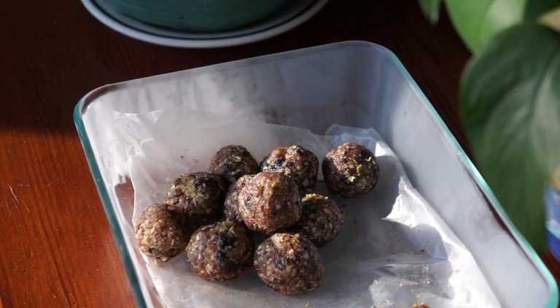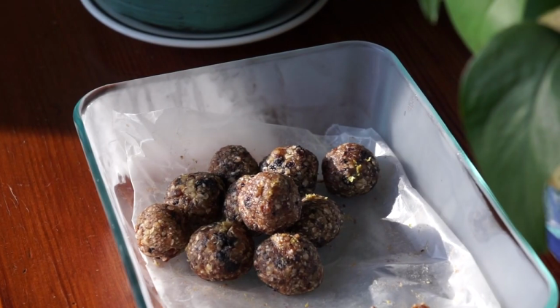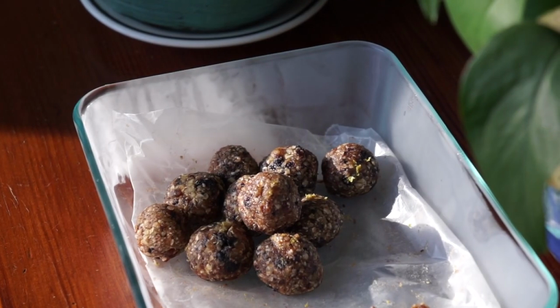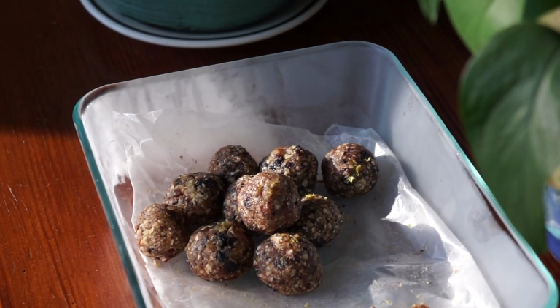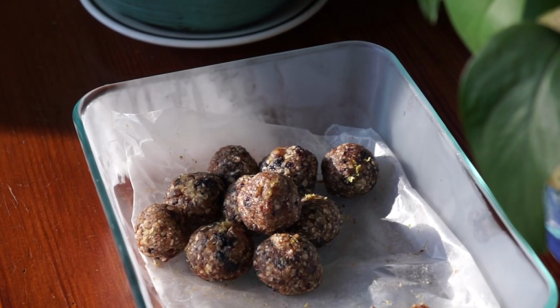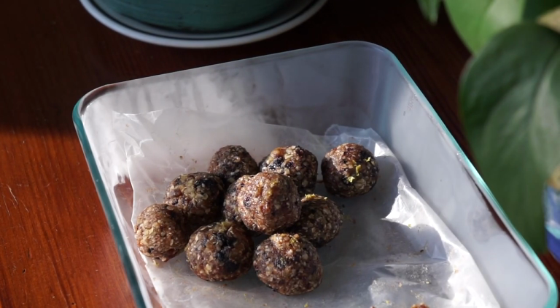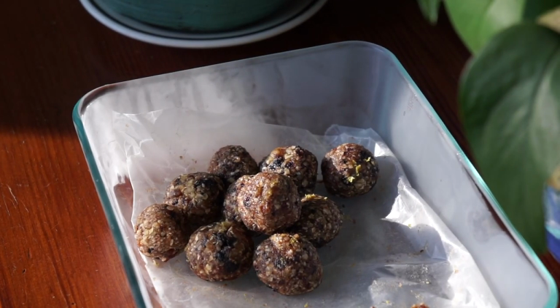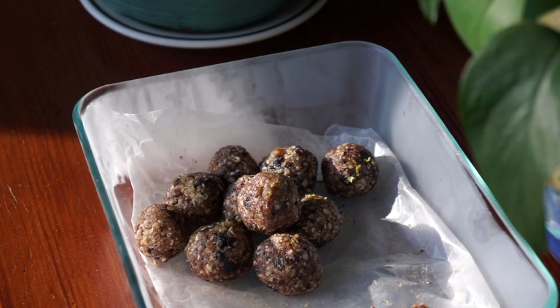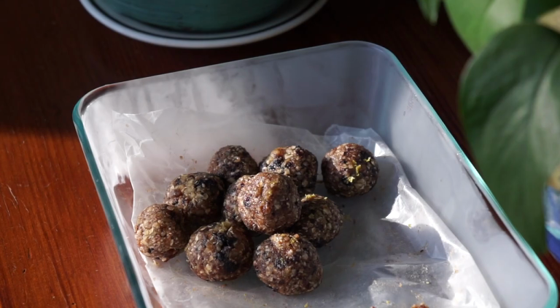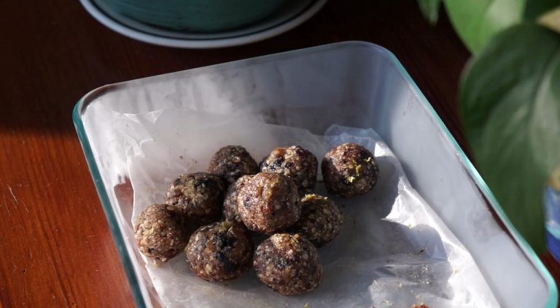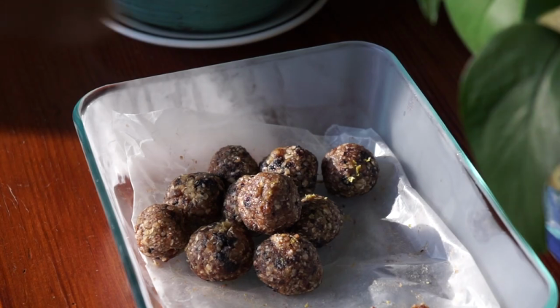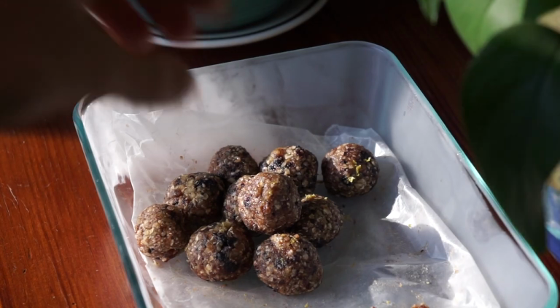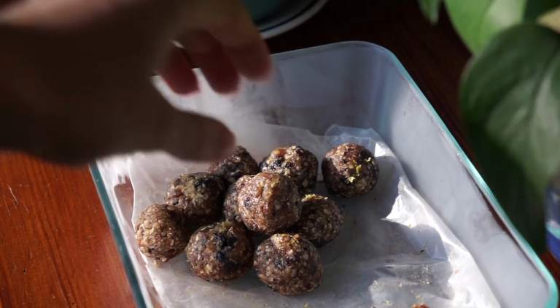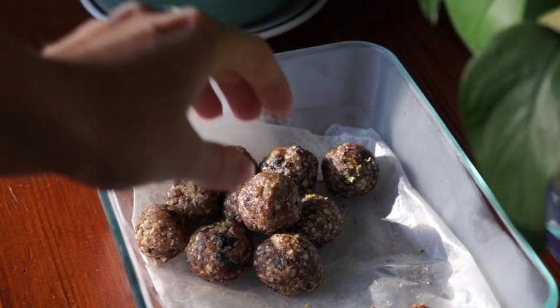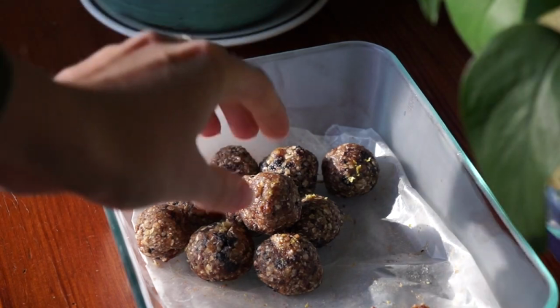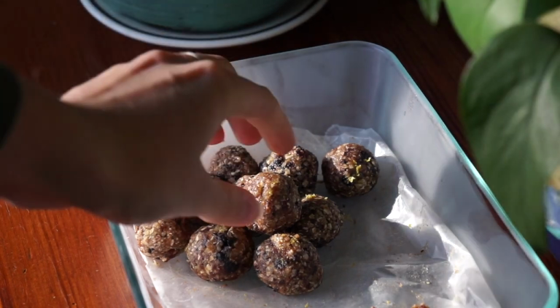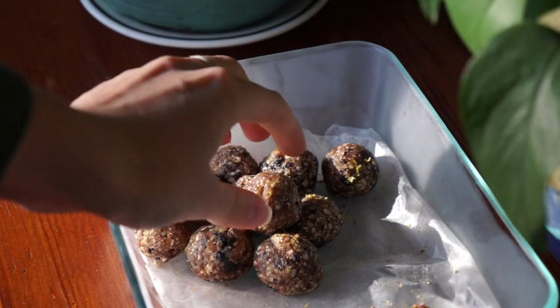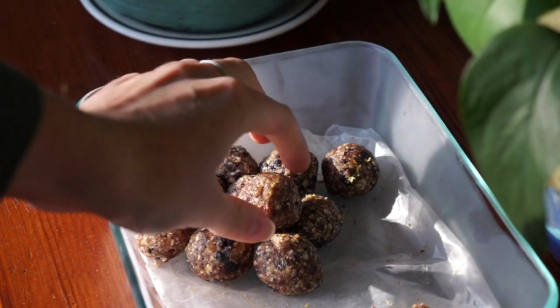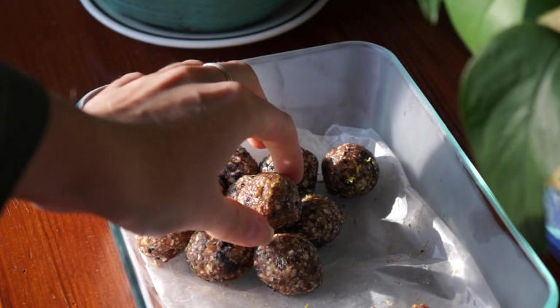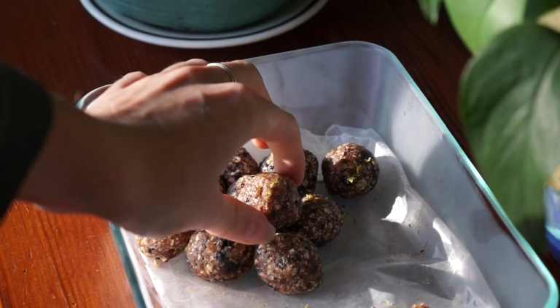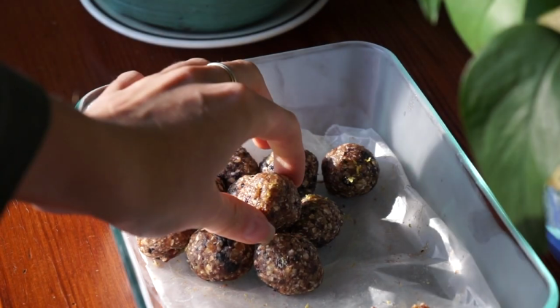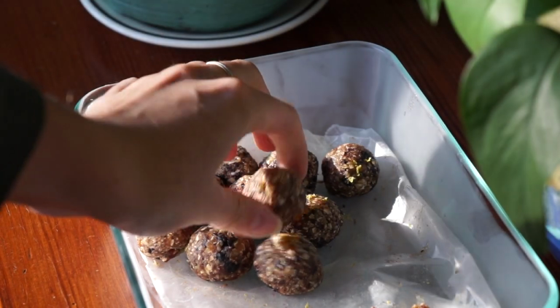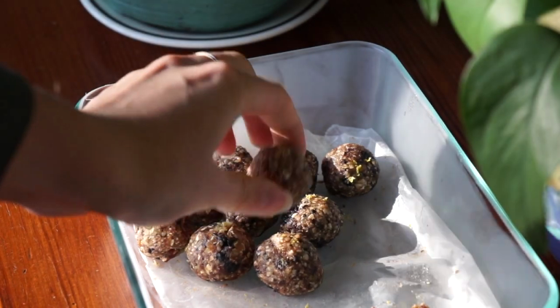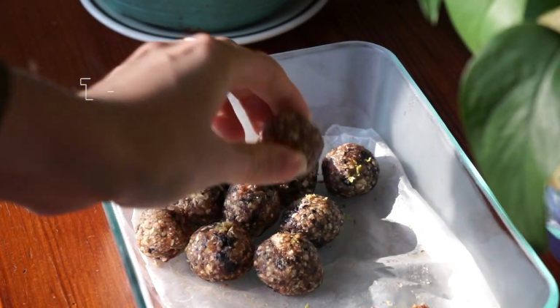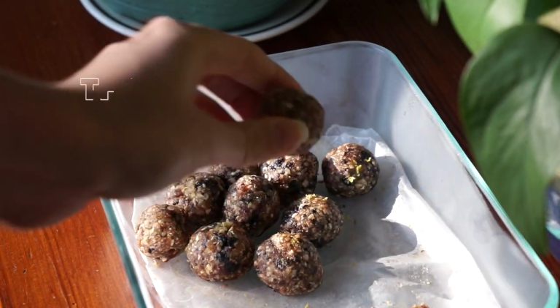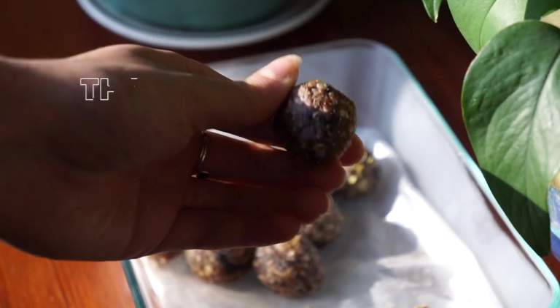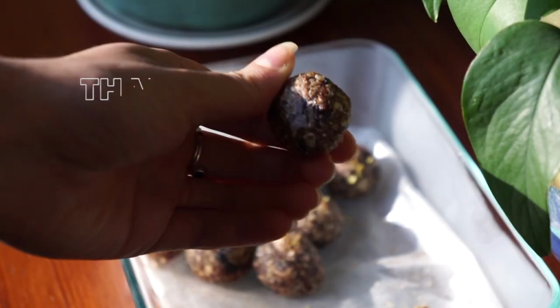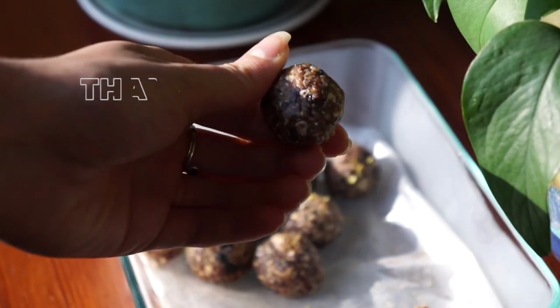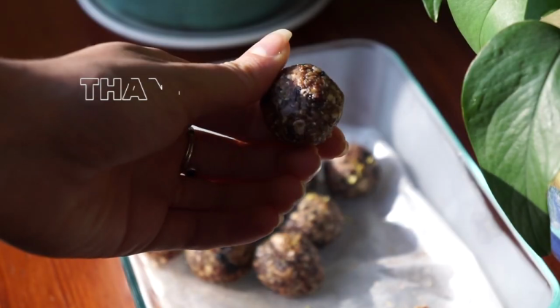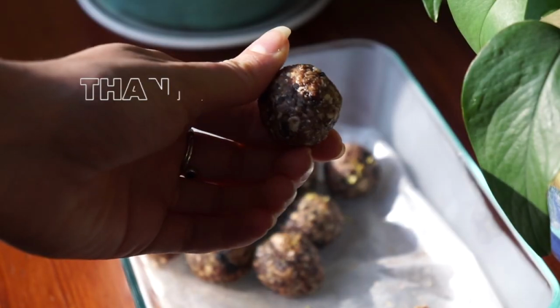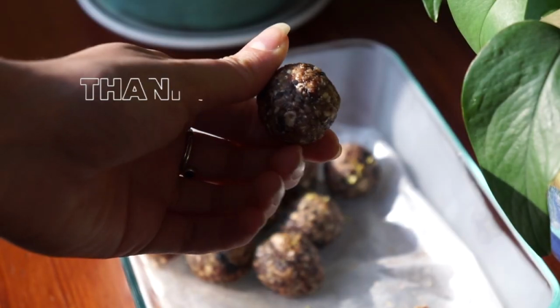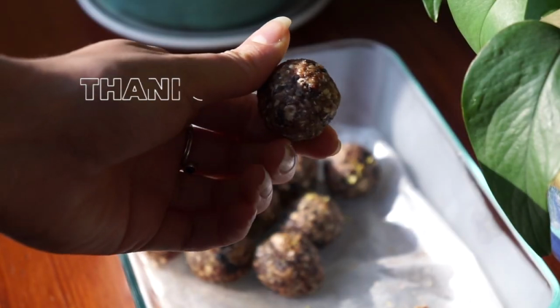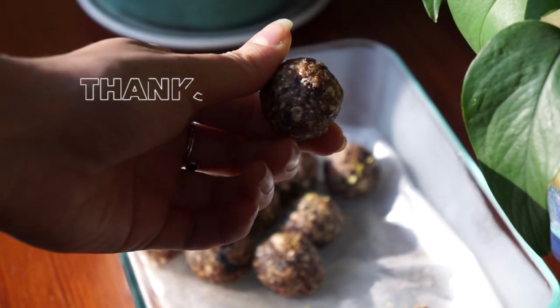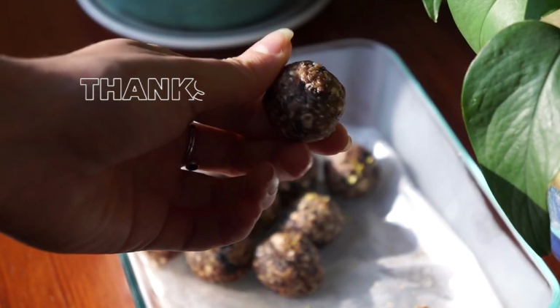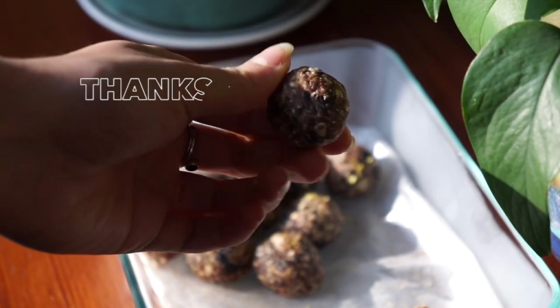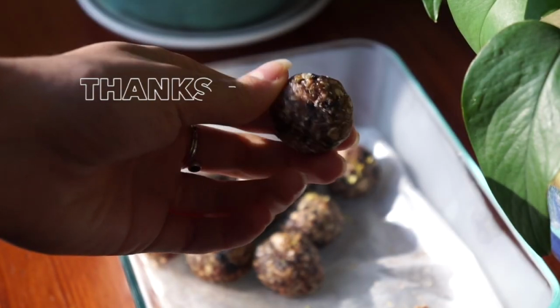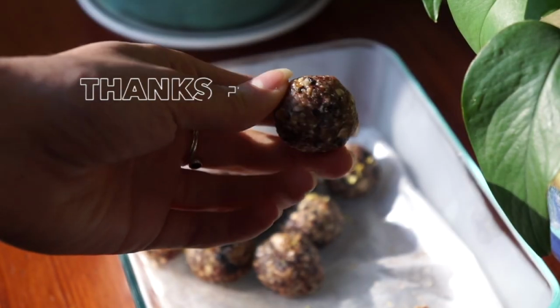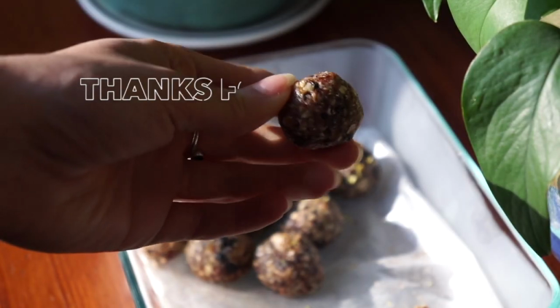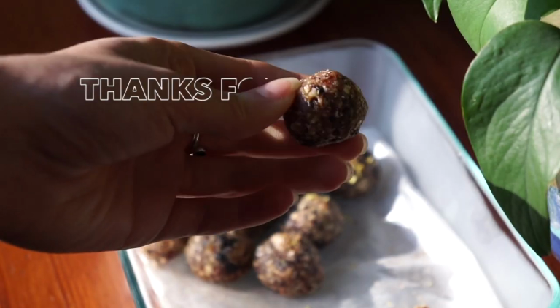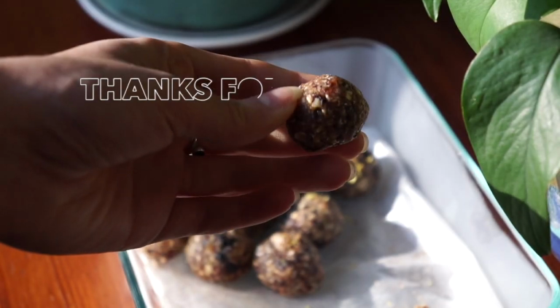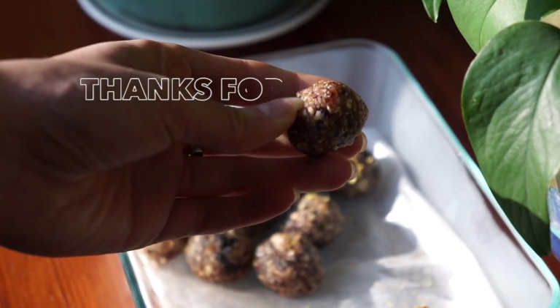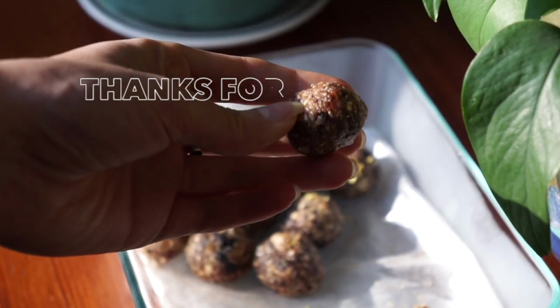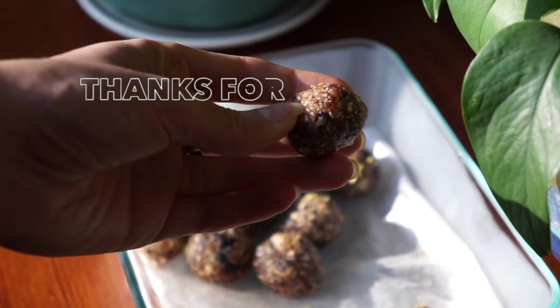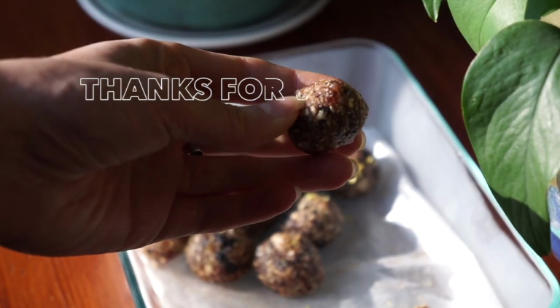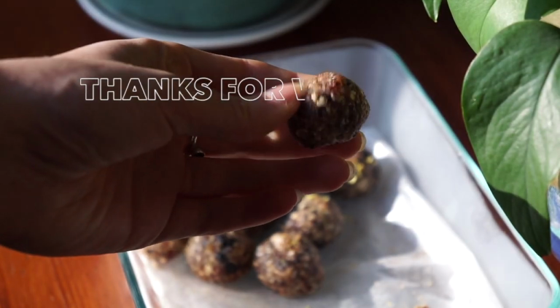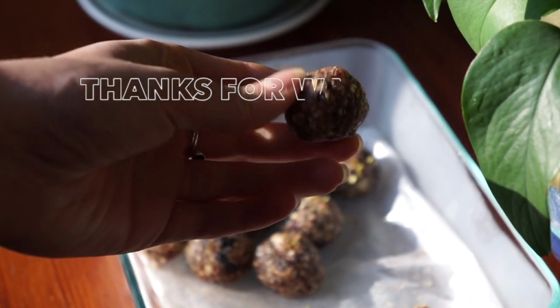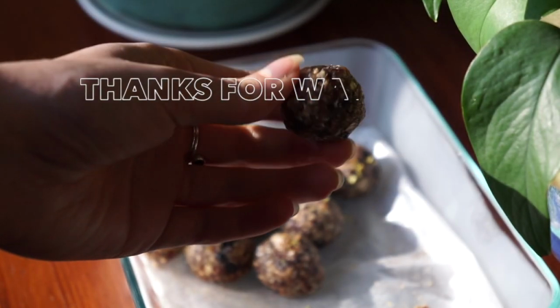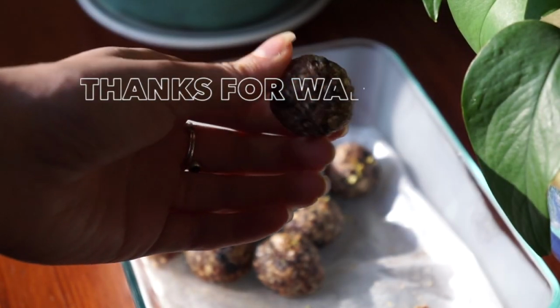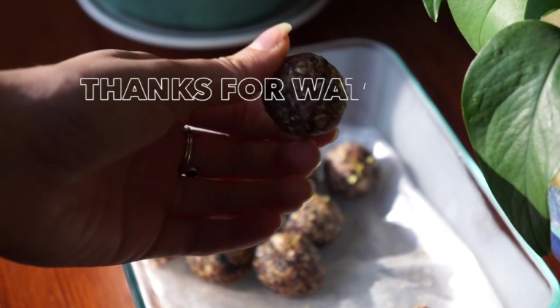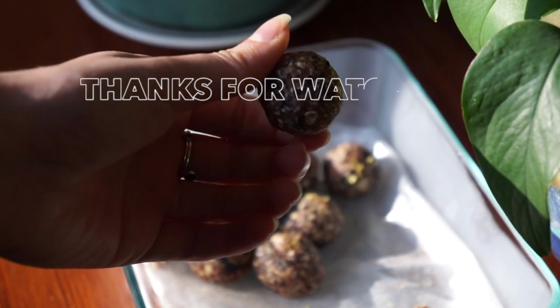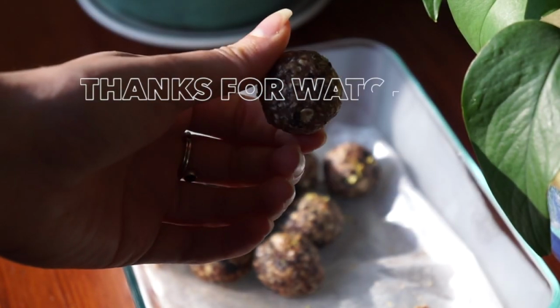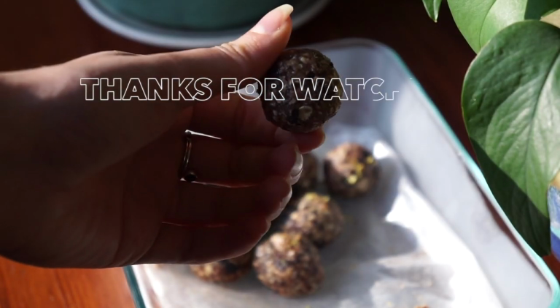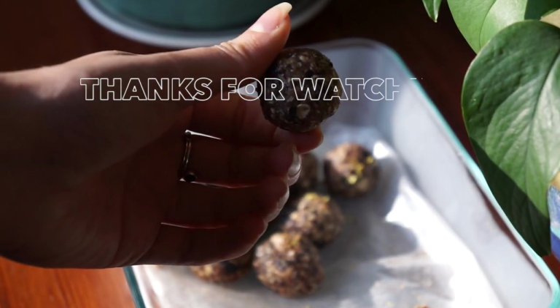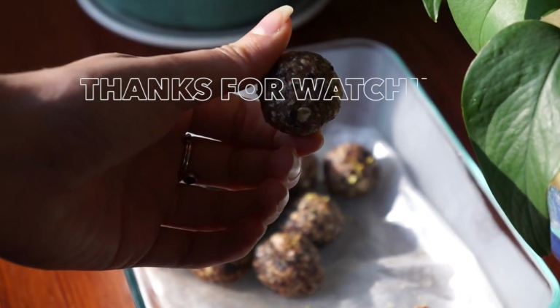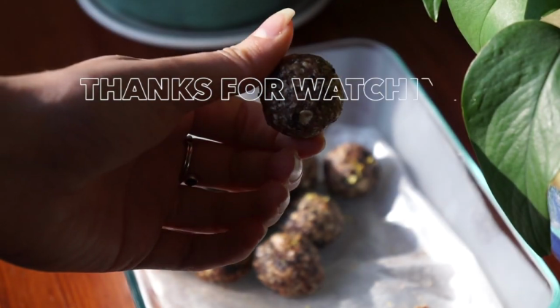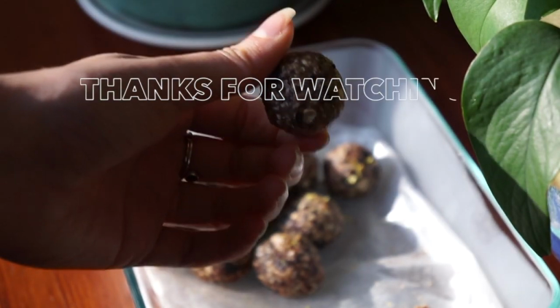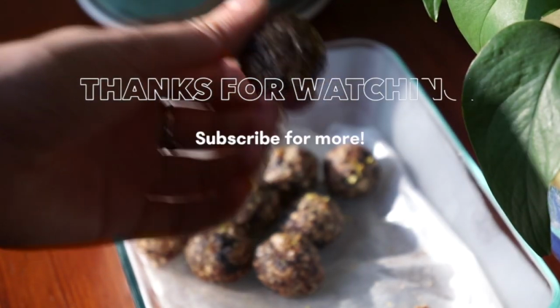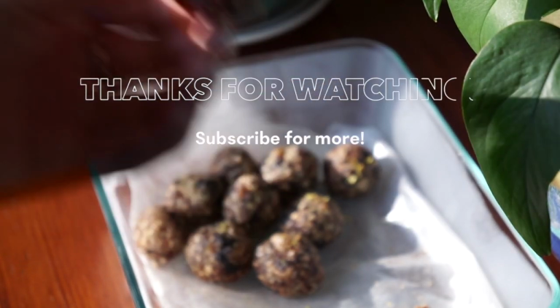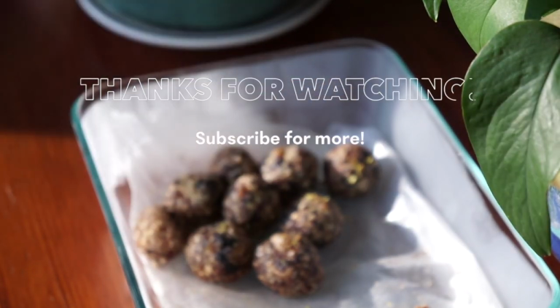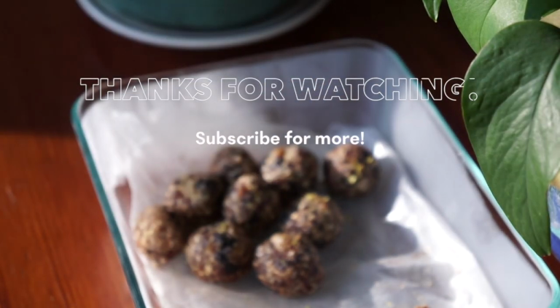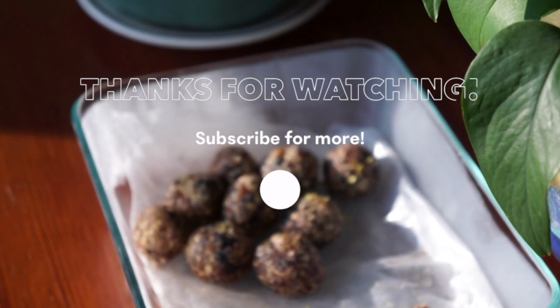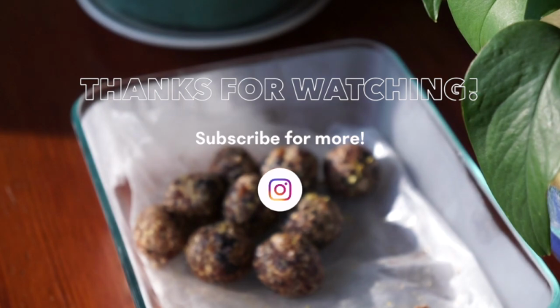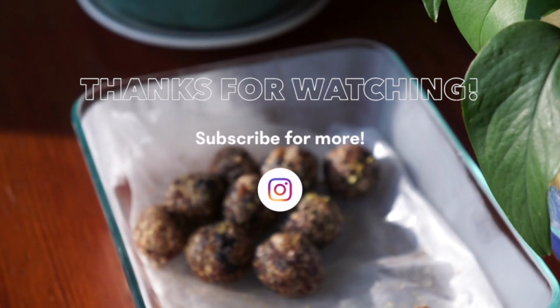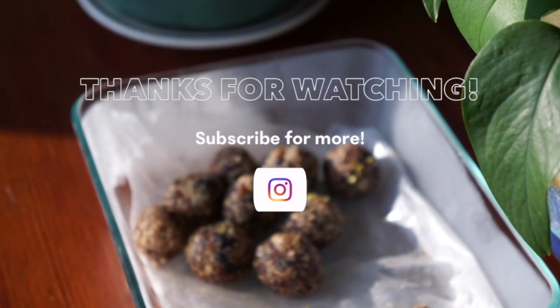And that's it! I hope you guys enjoyed the video. Give it a like if you liked it, let me know if you make the recipe, and don't forget to subscribe.